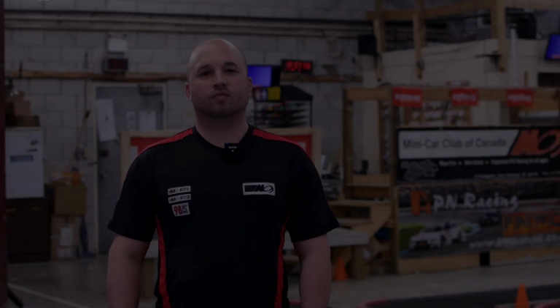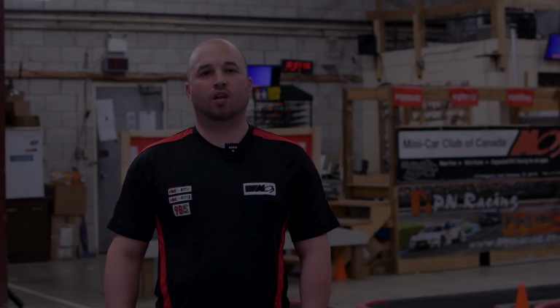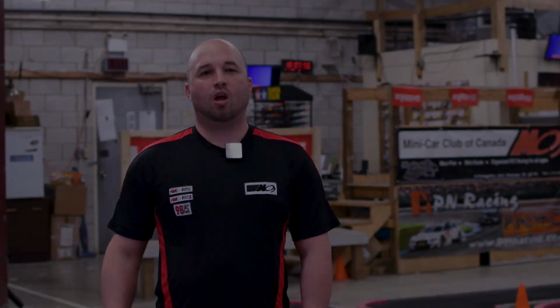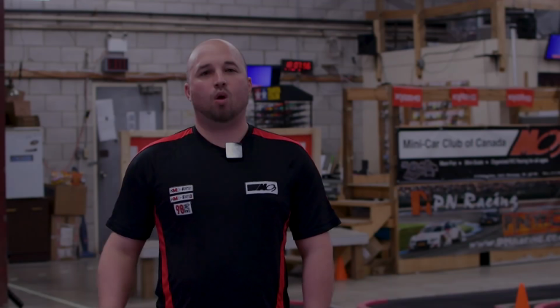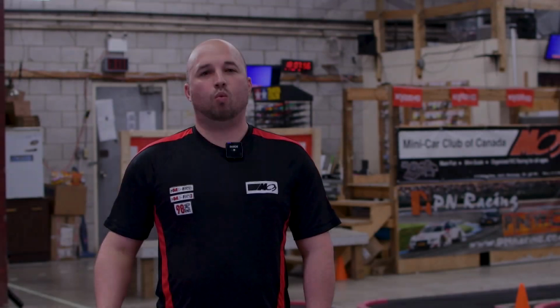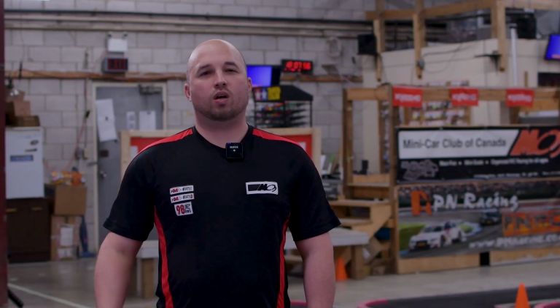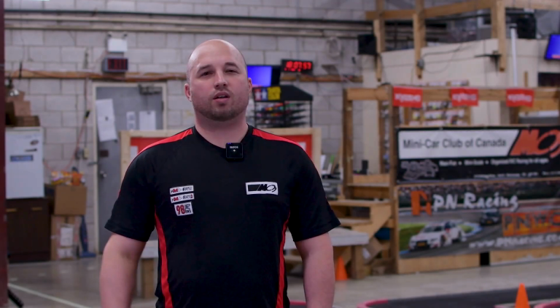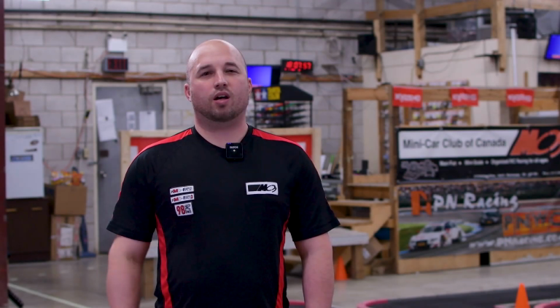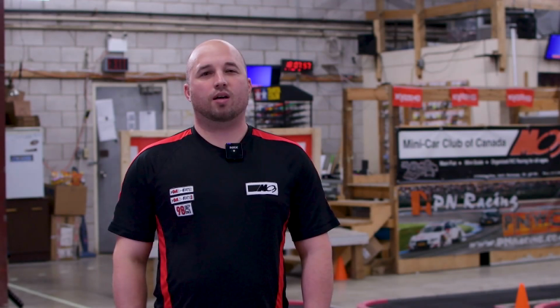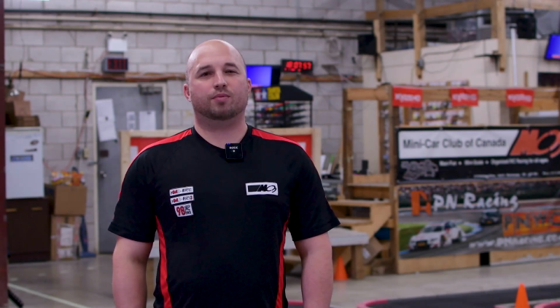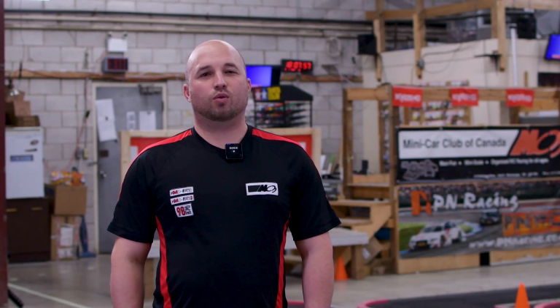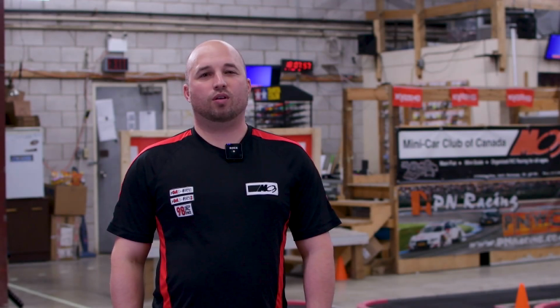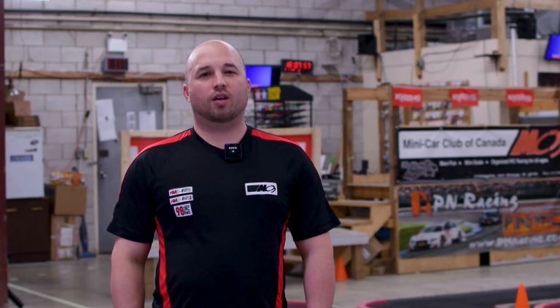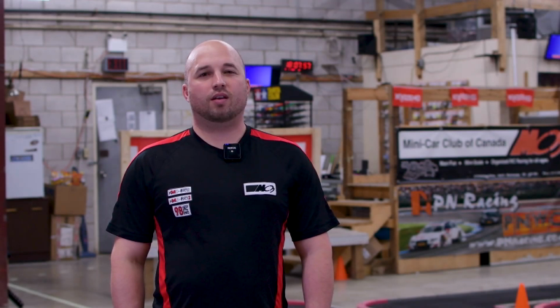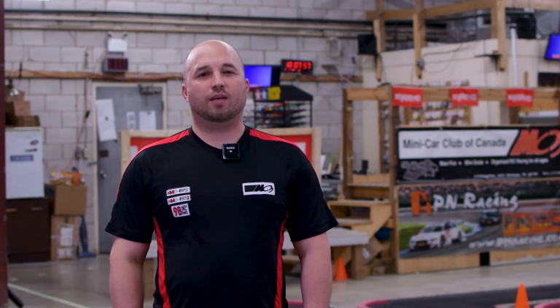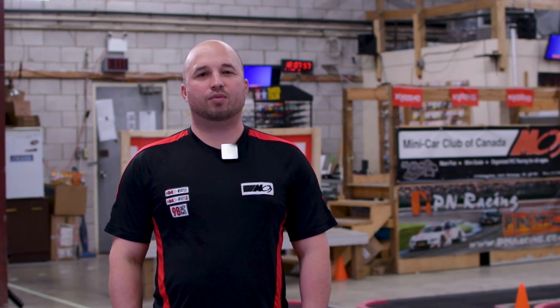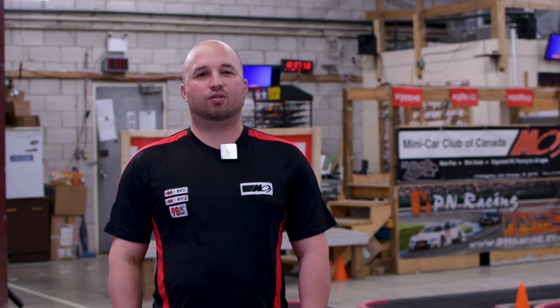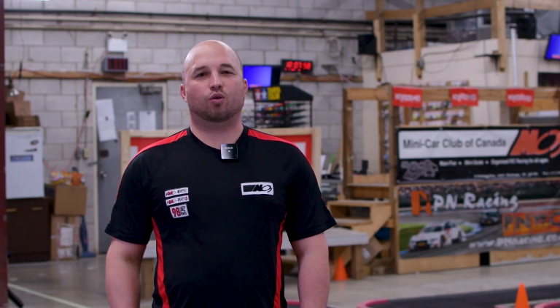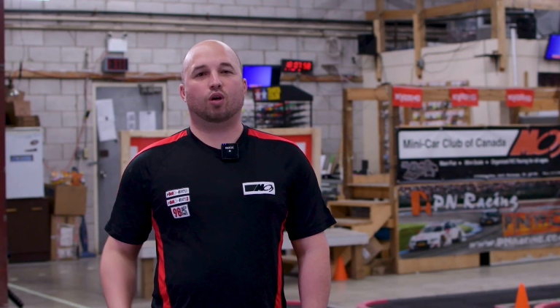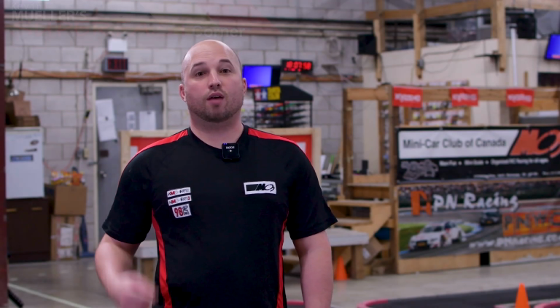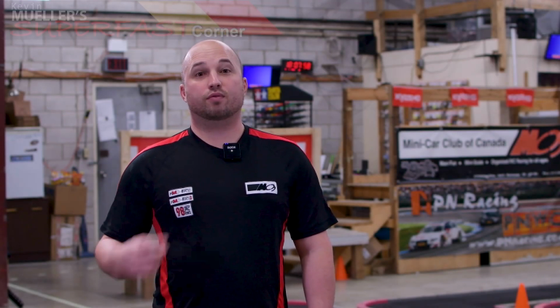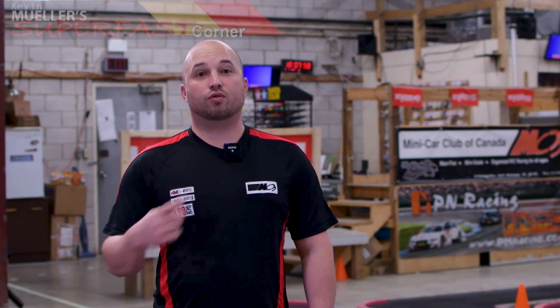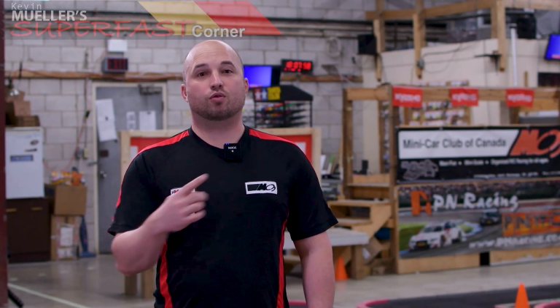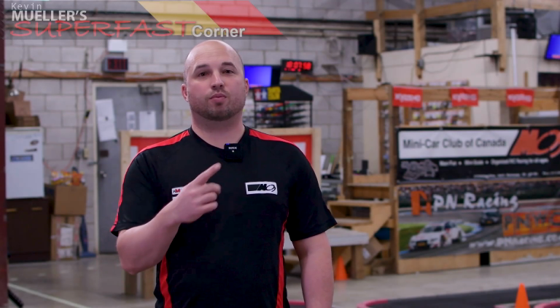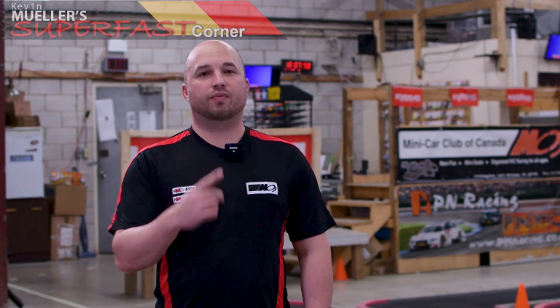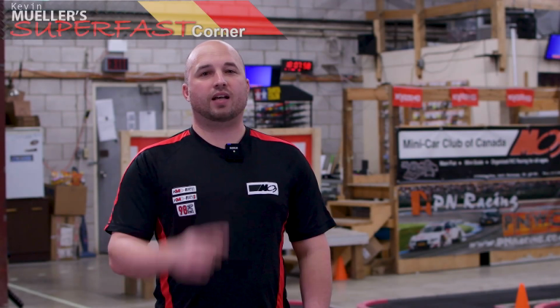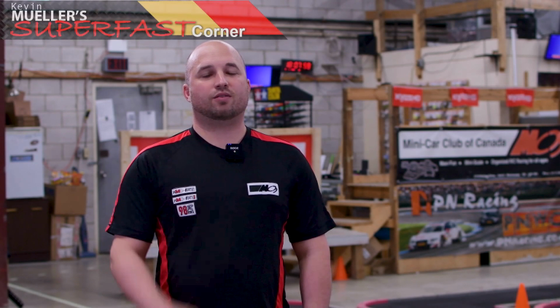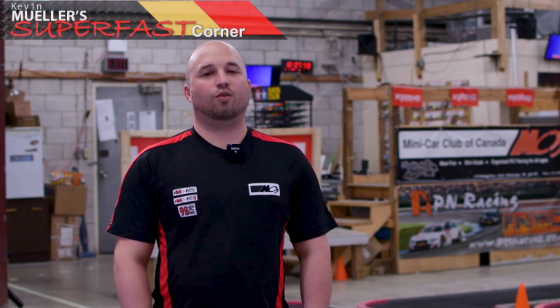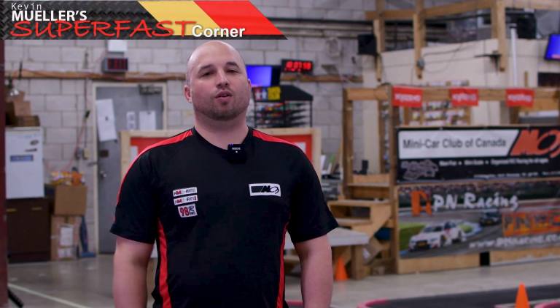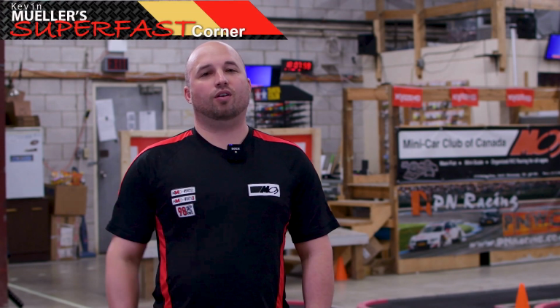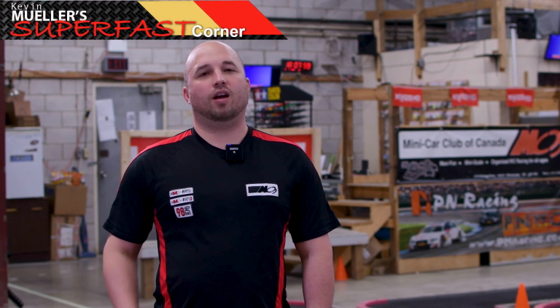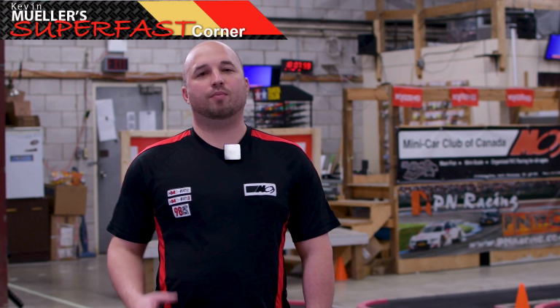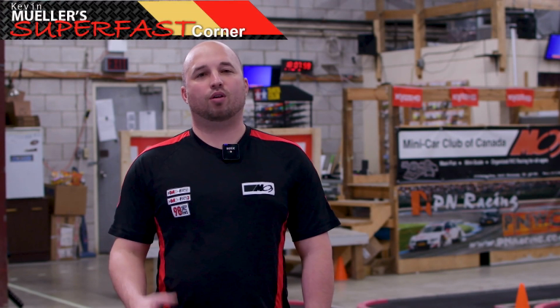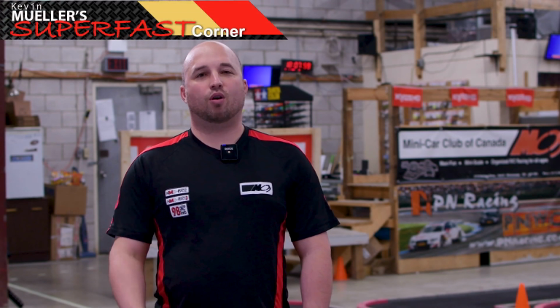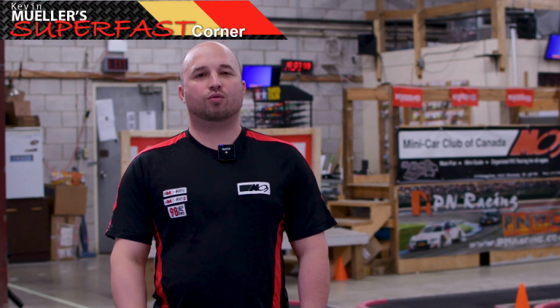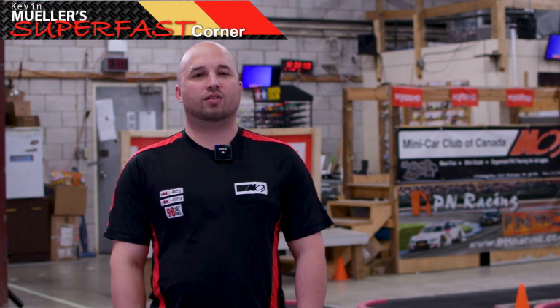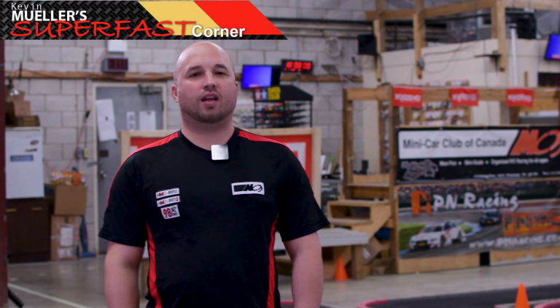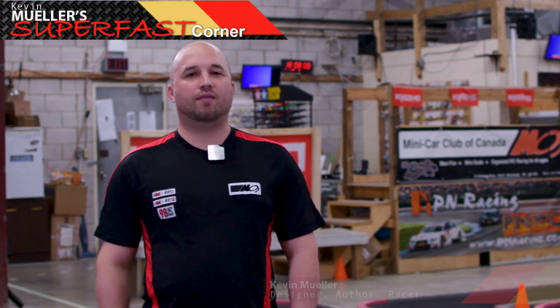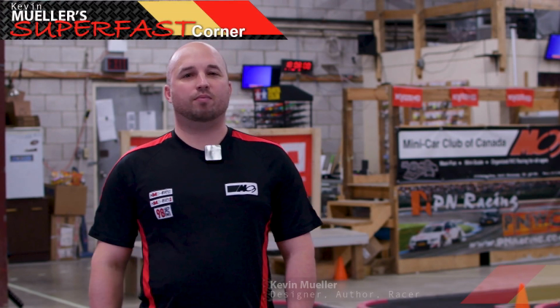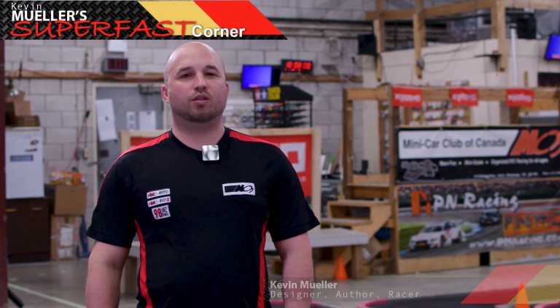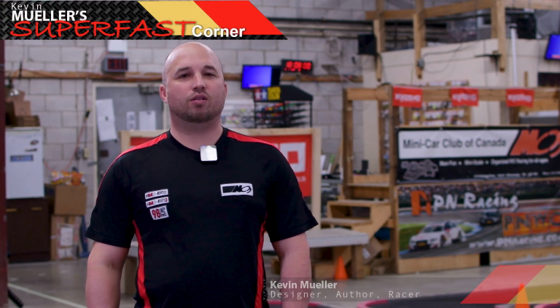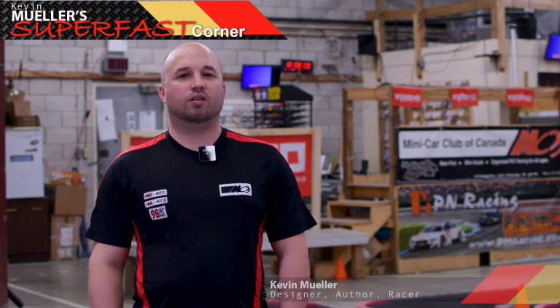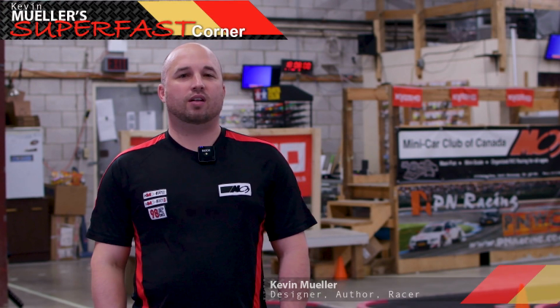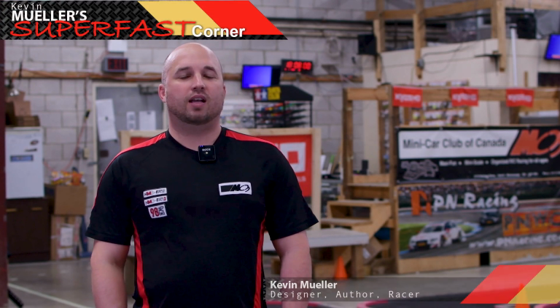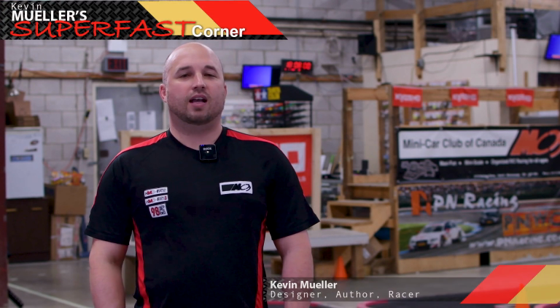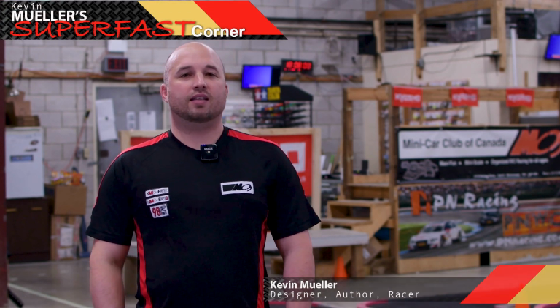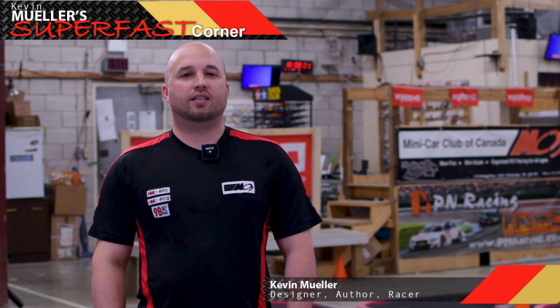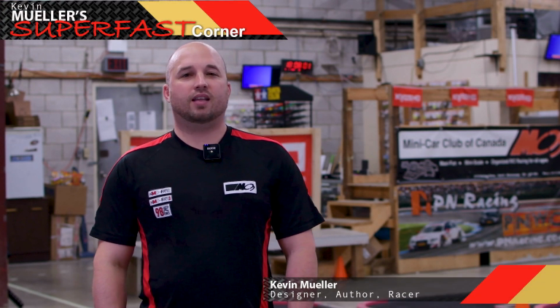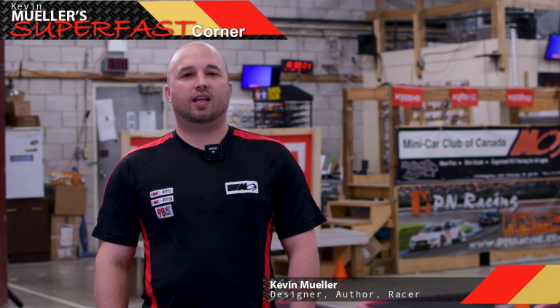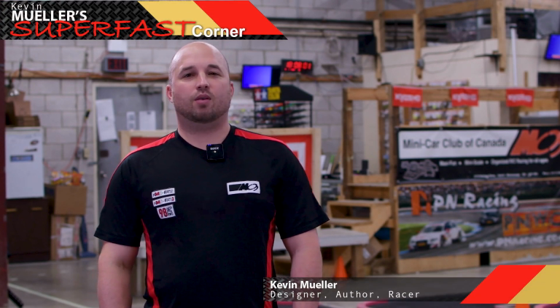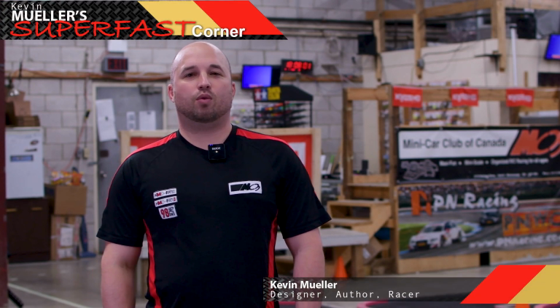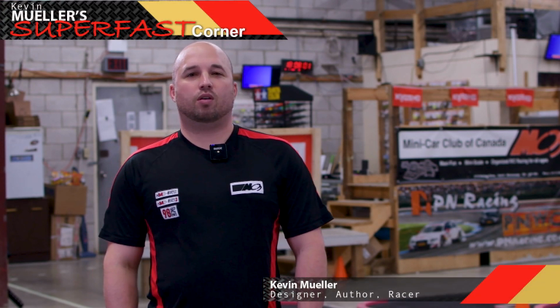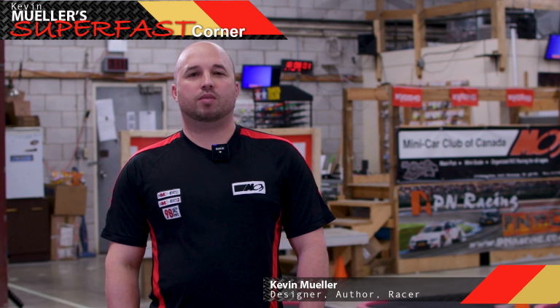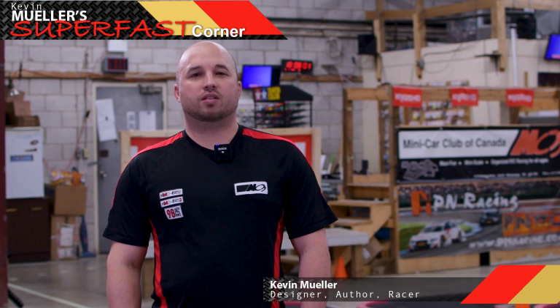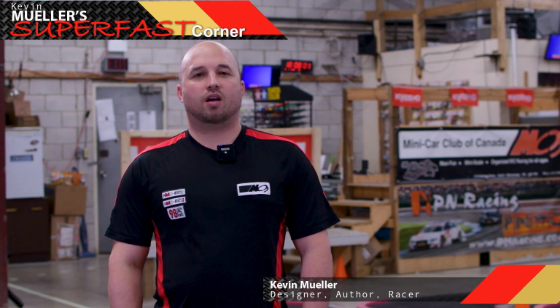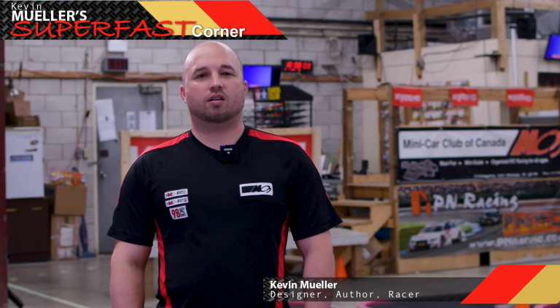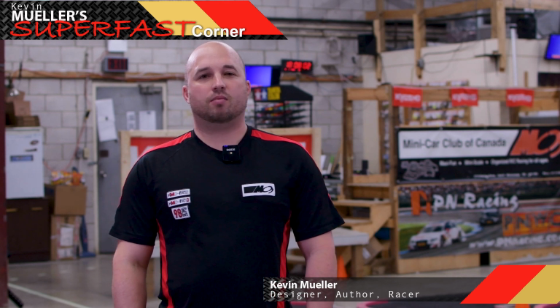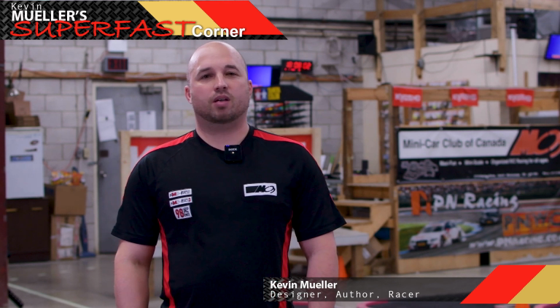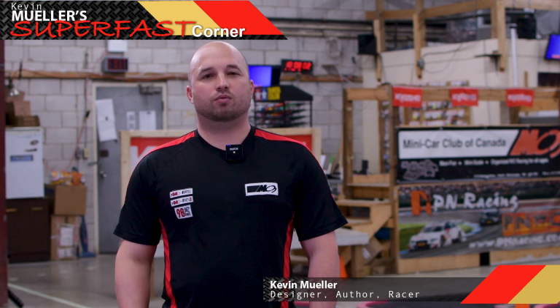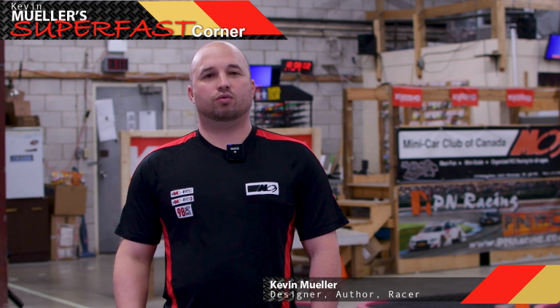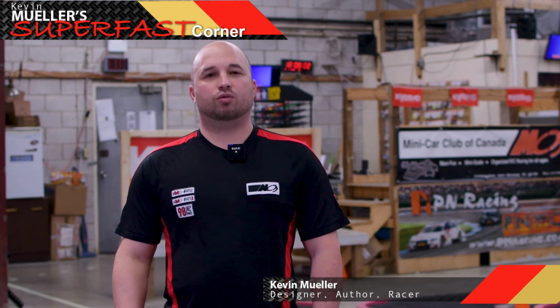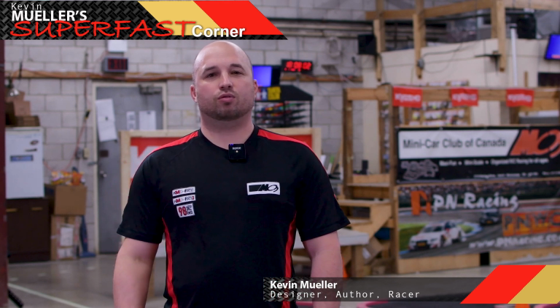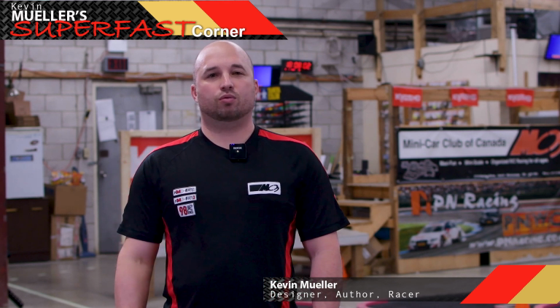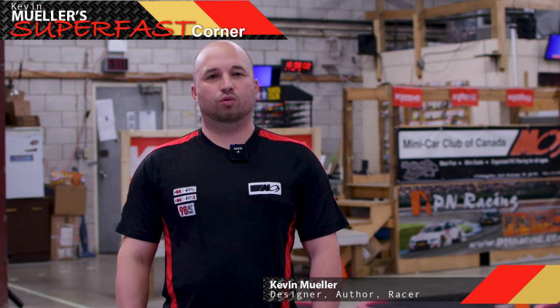Welcome to another episode of Superfast Corner. I'm your host Kevin Mueller, and today we're going to be talking about droop.